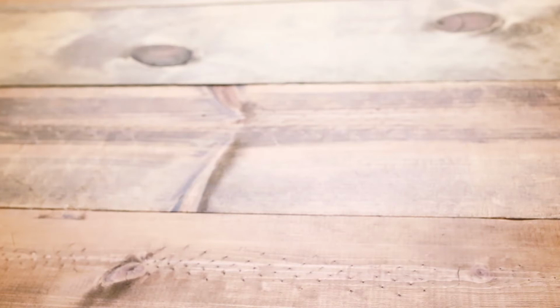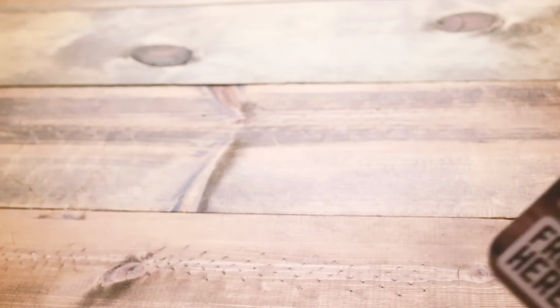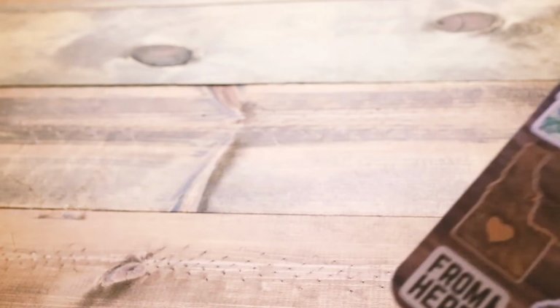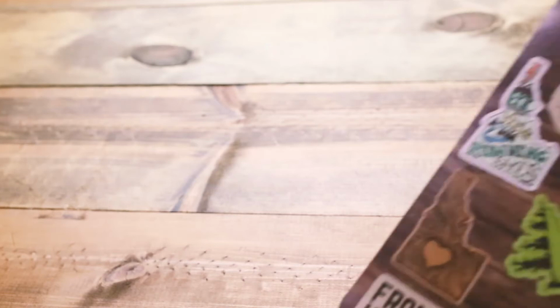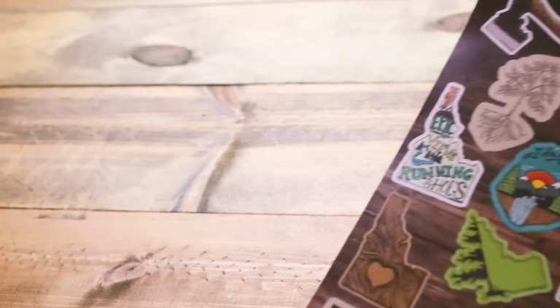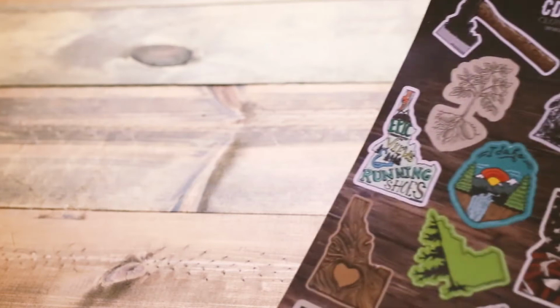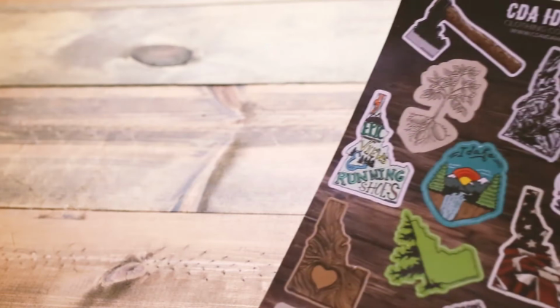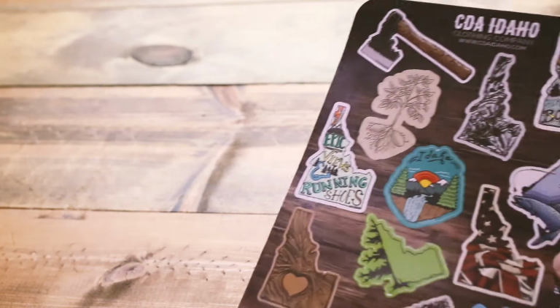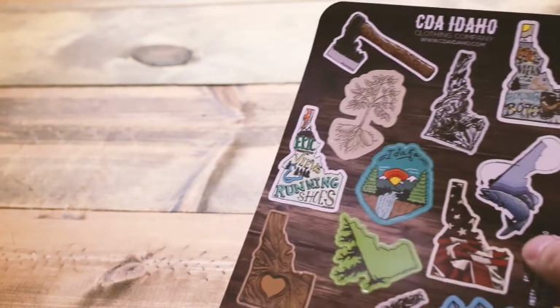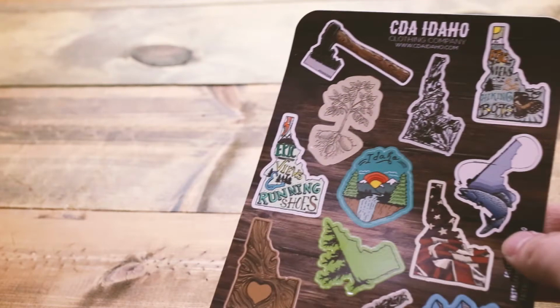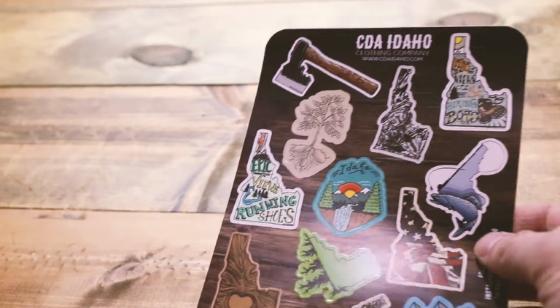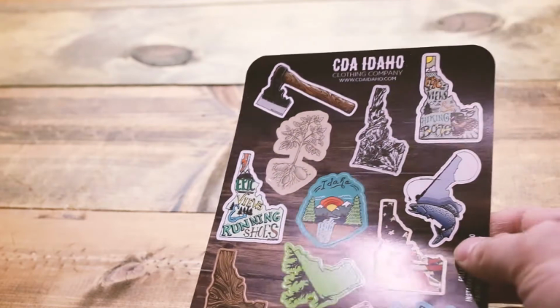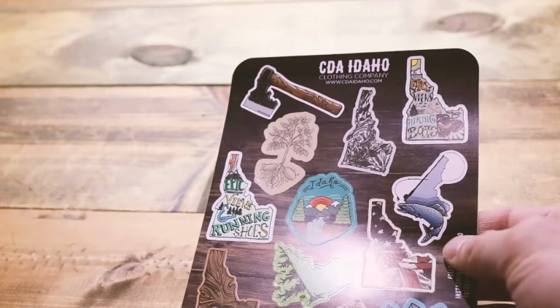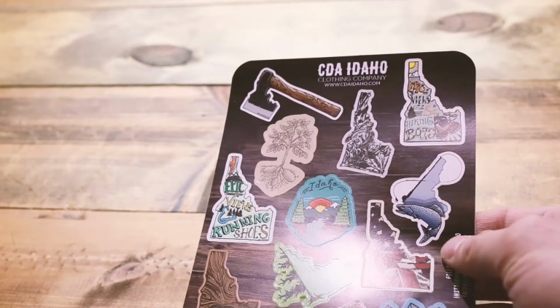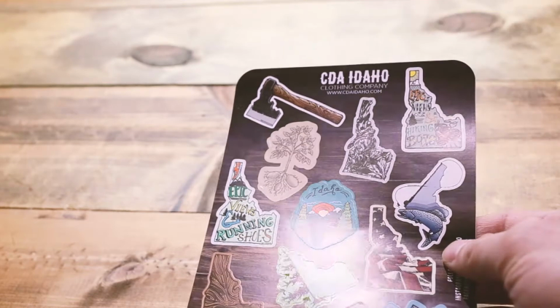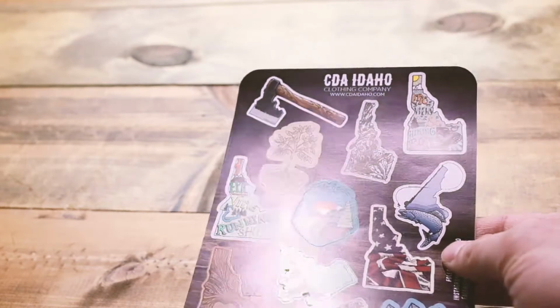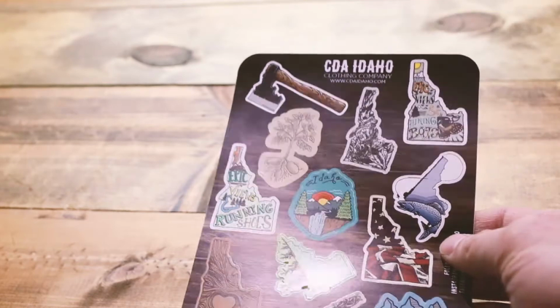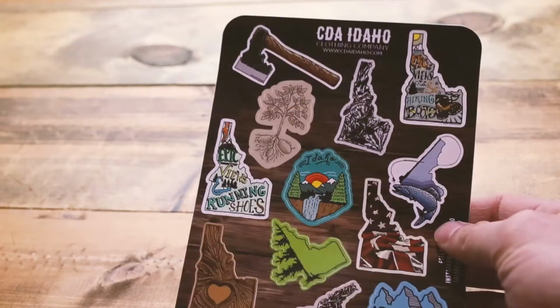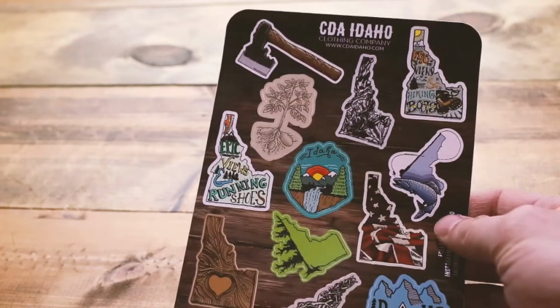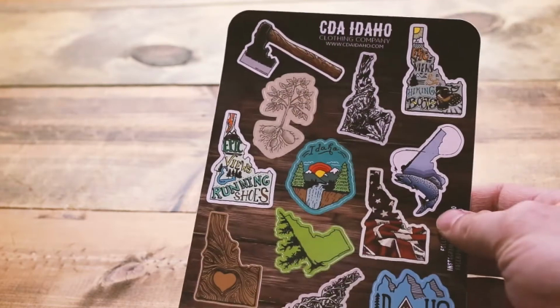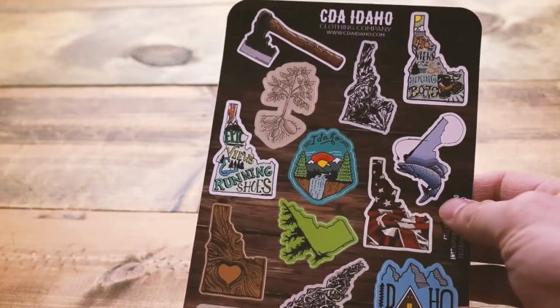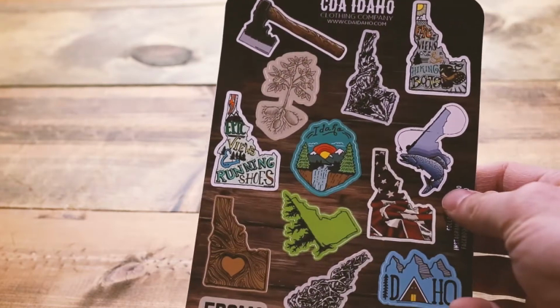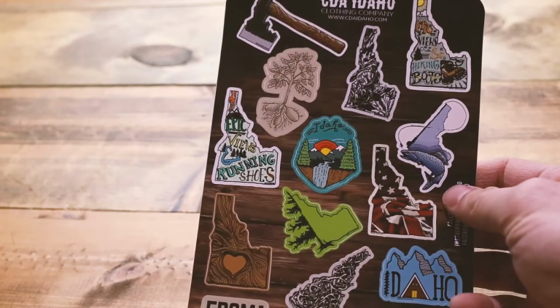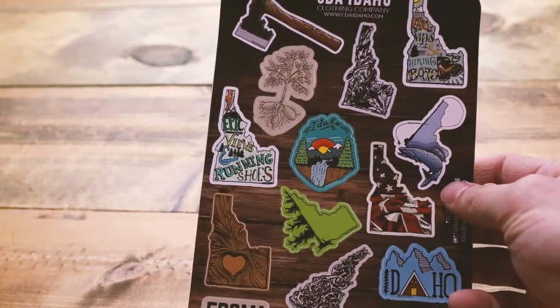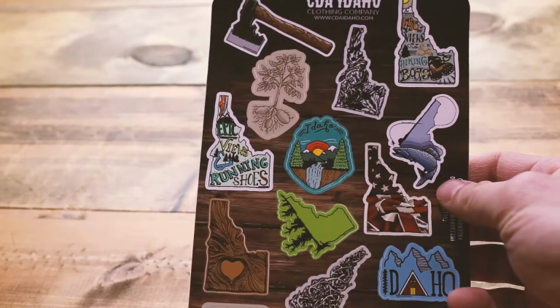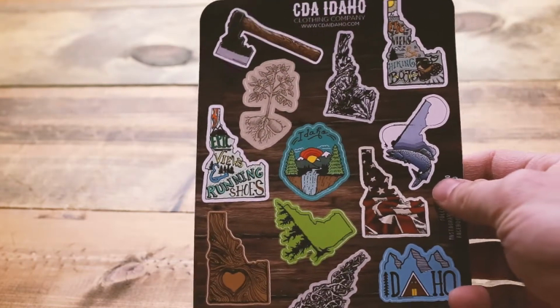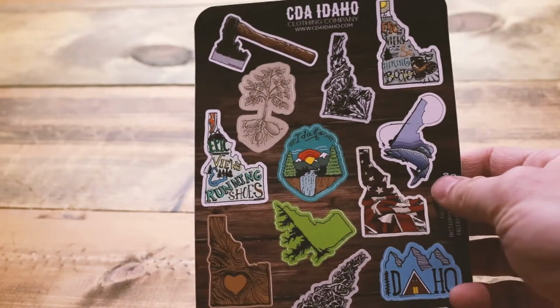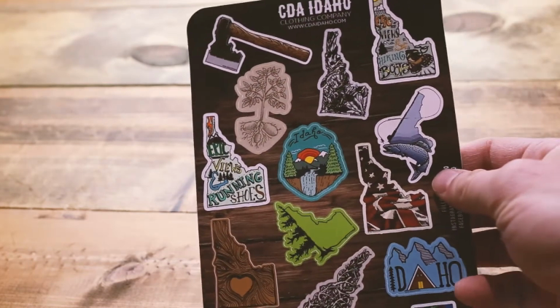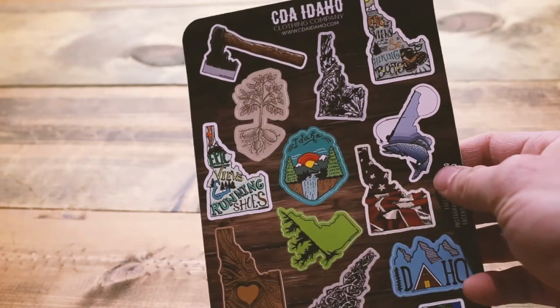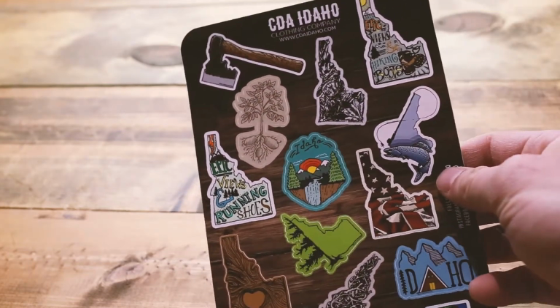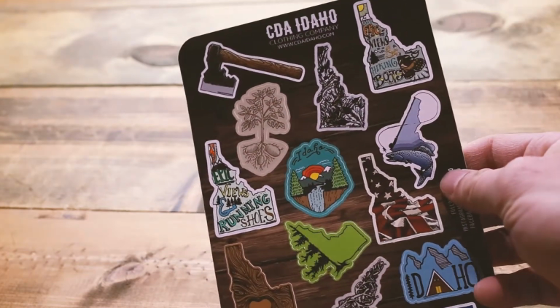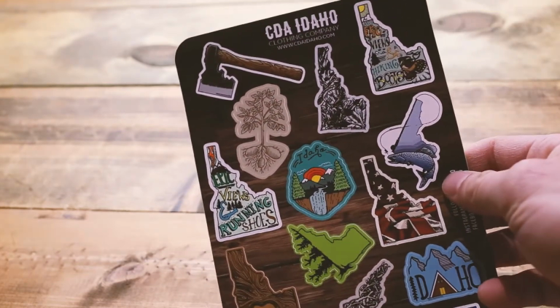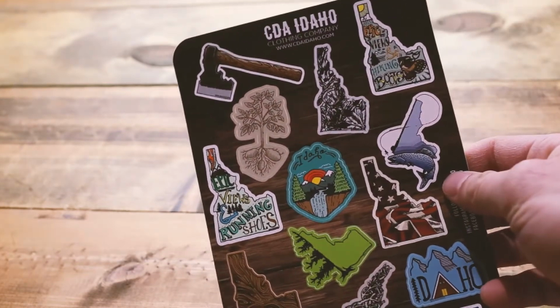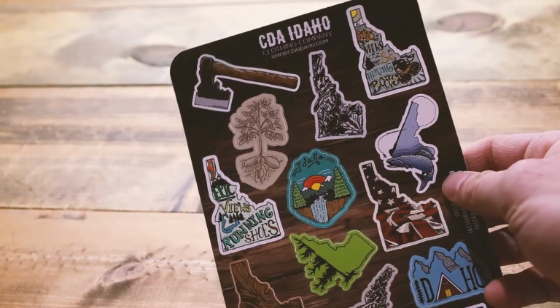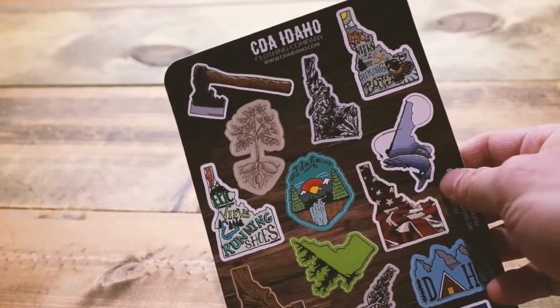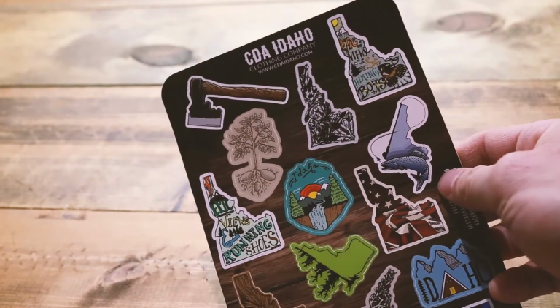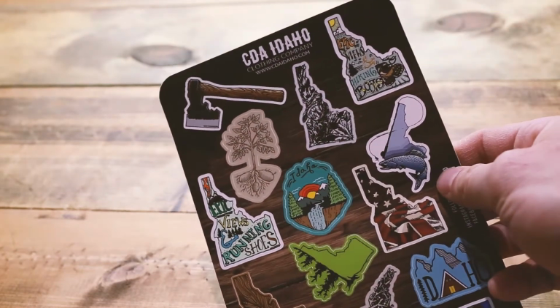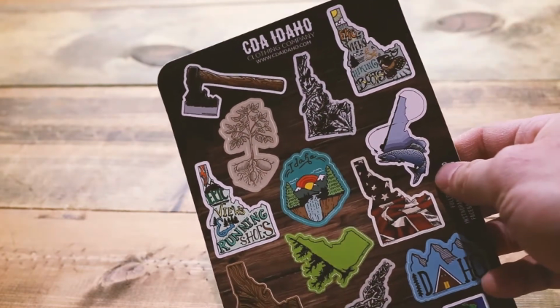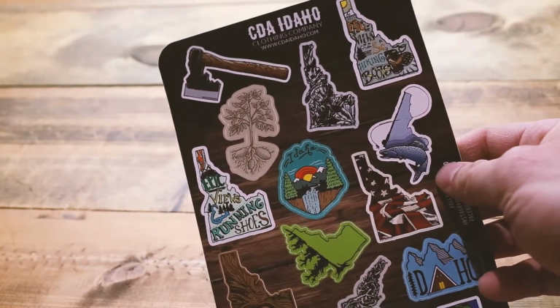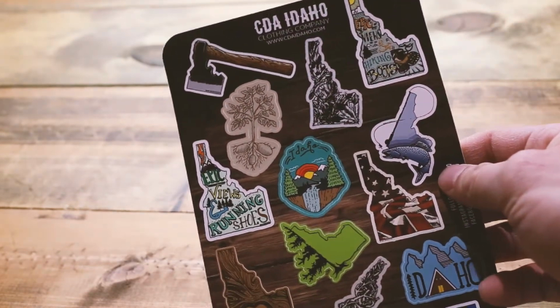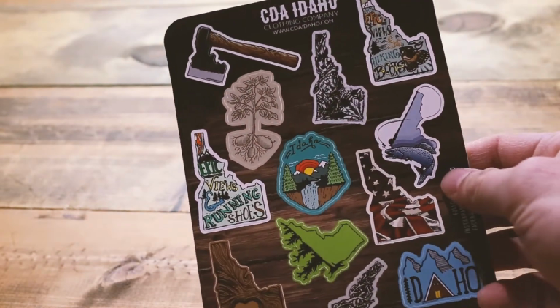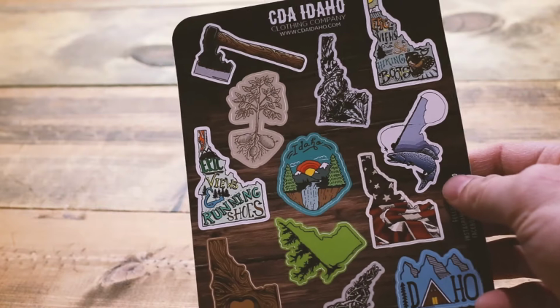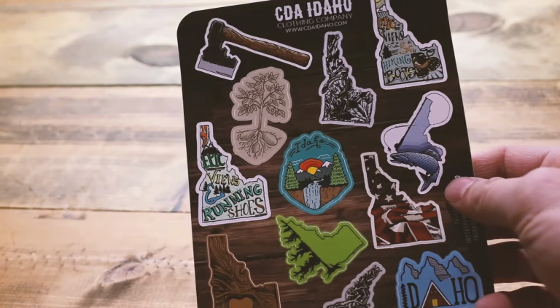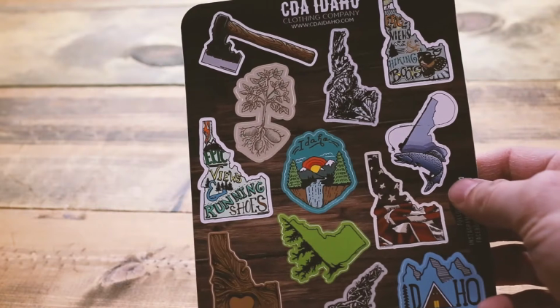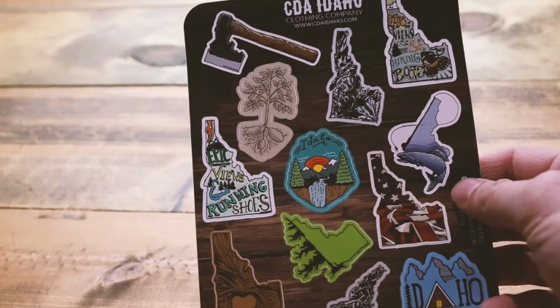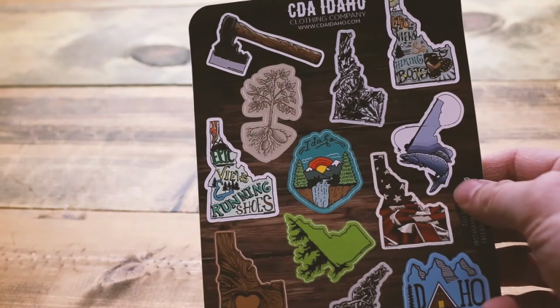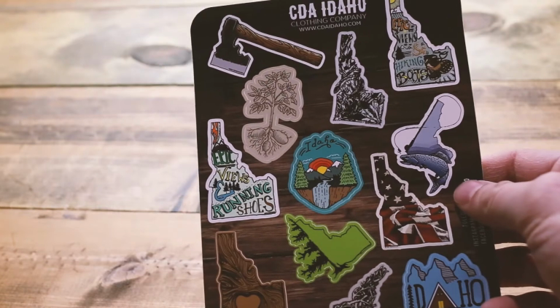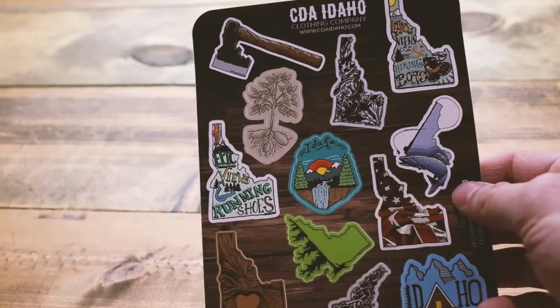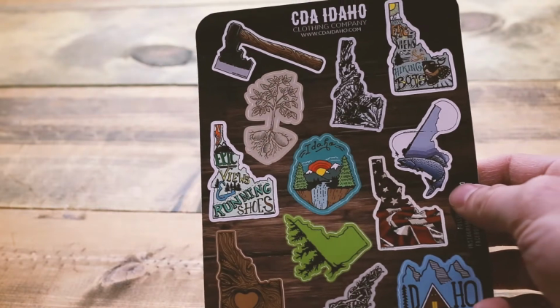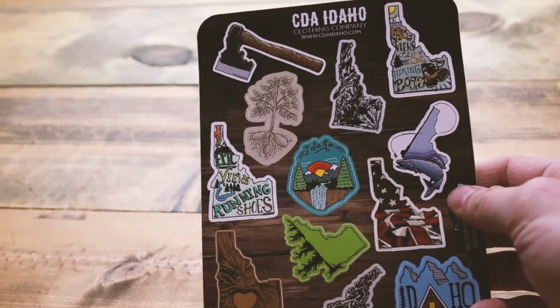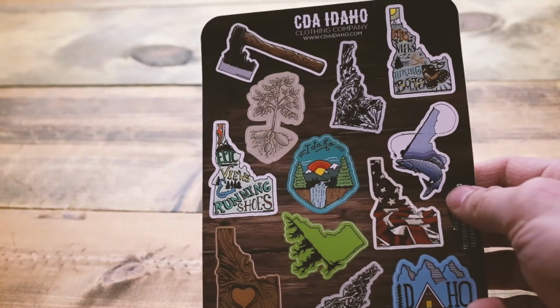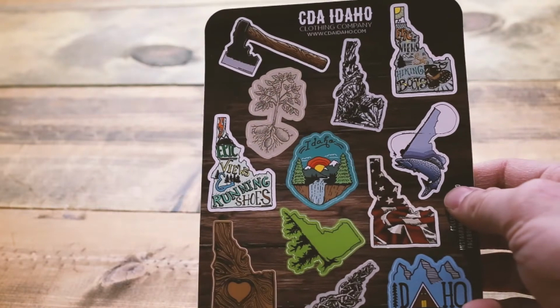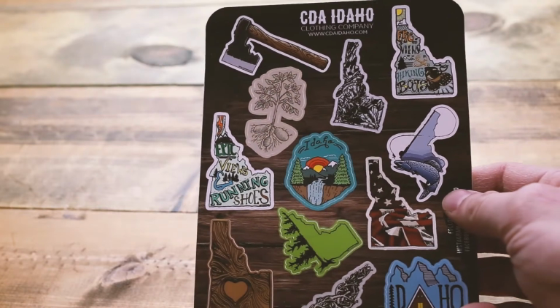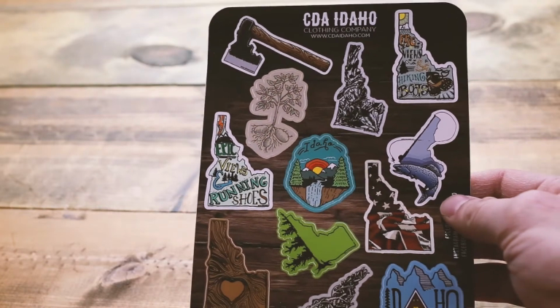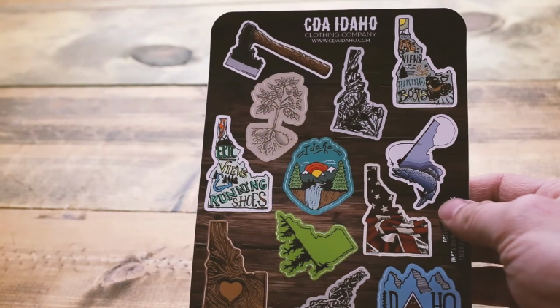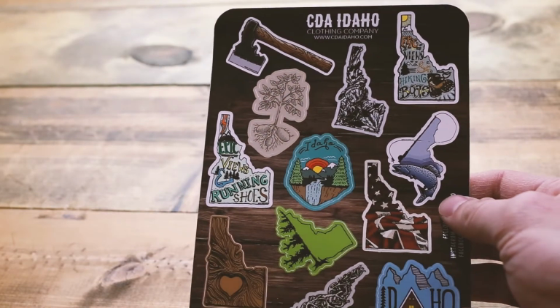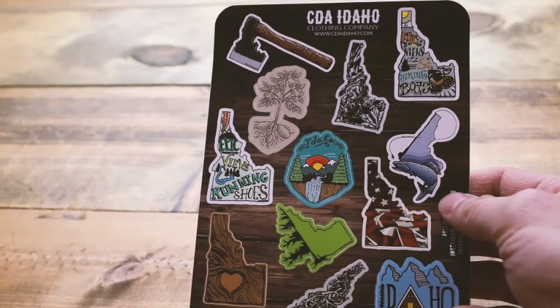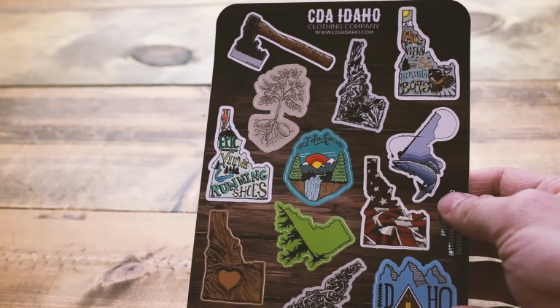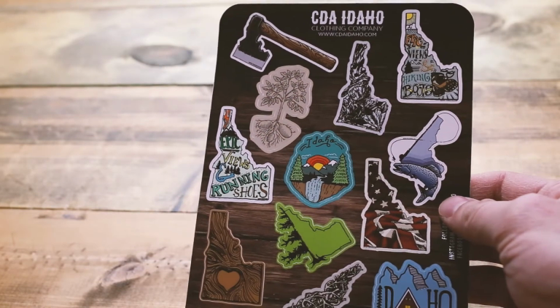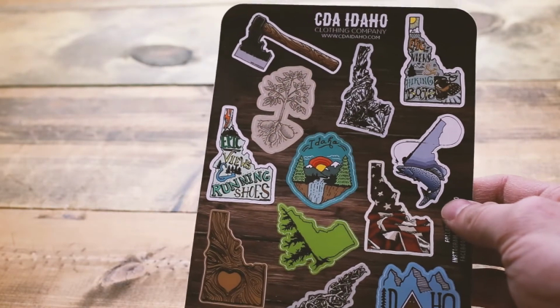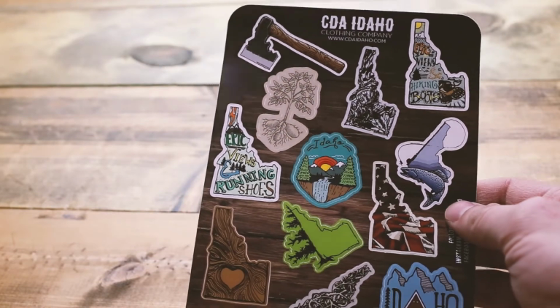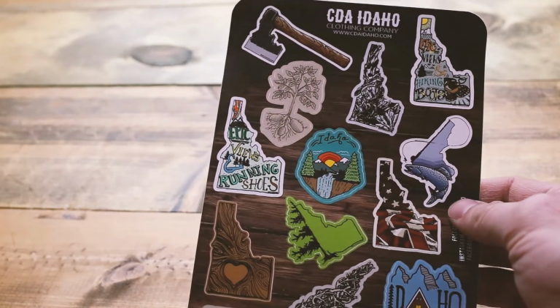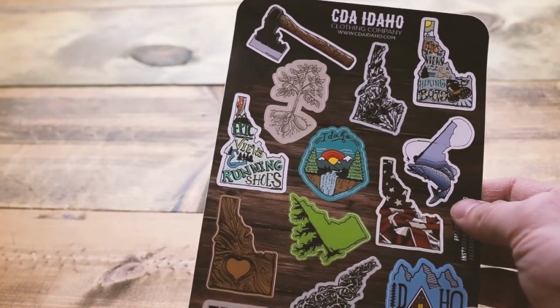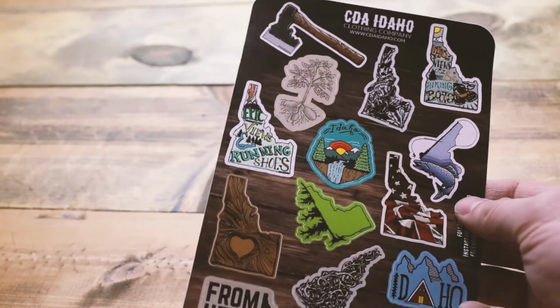Hello everyone, this is Andy with CDA Idaho Clothing Company, and I wanted to show you our new sticker sheet.